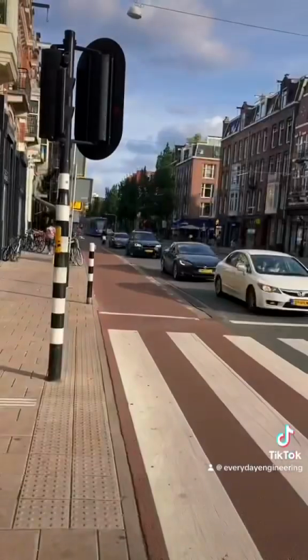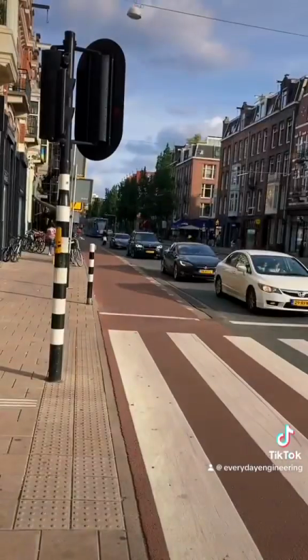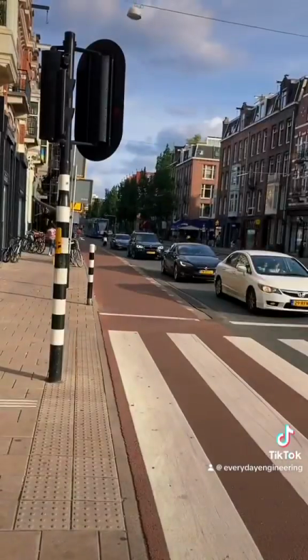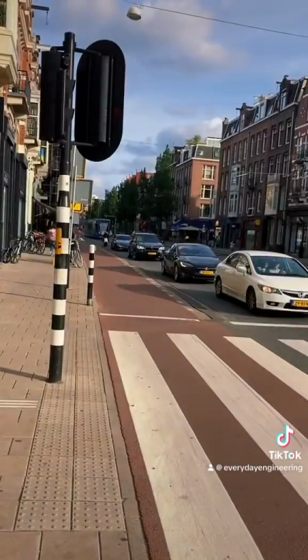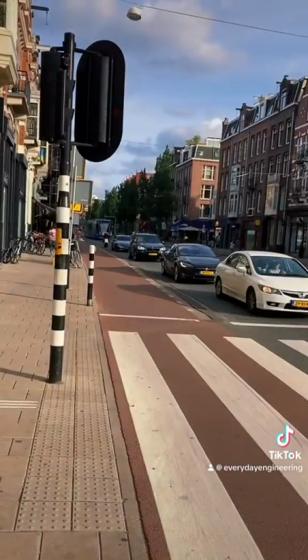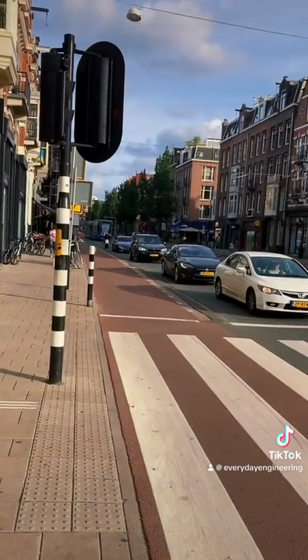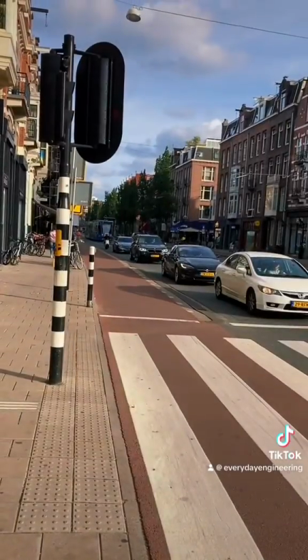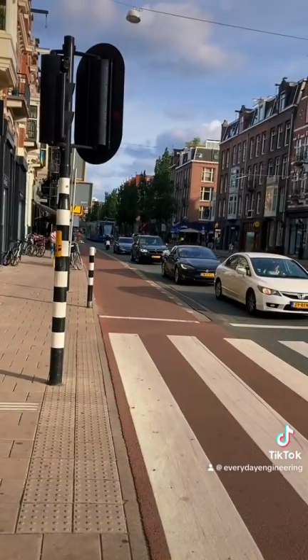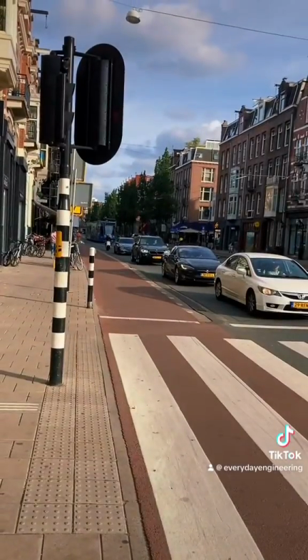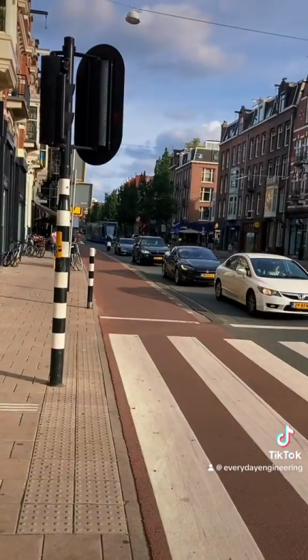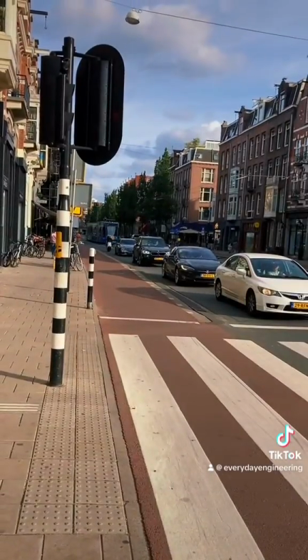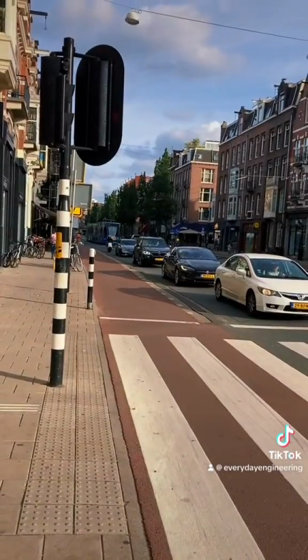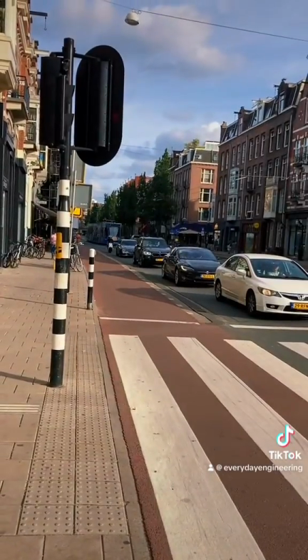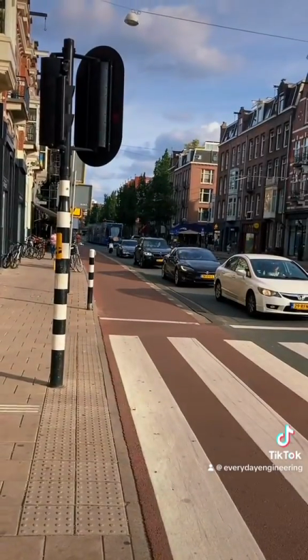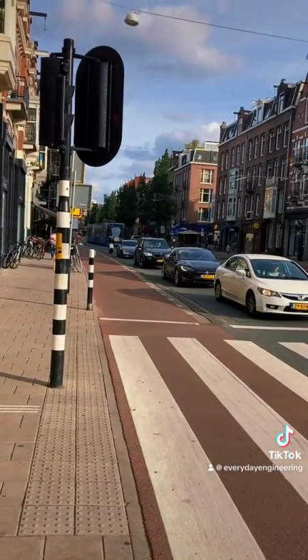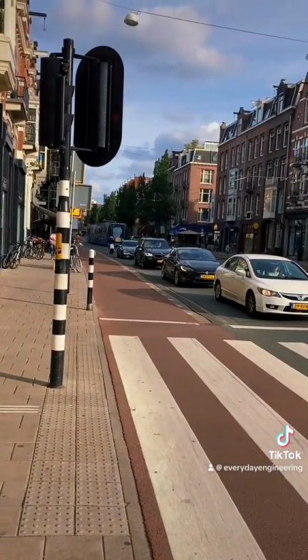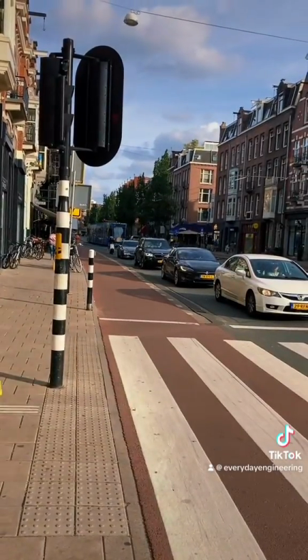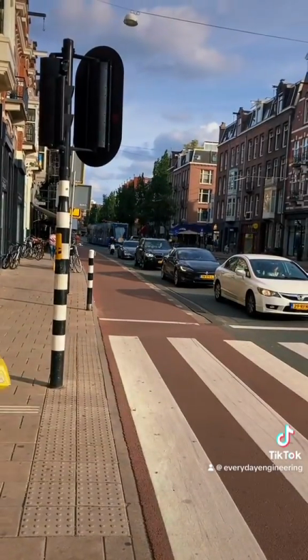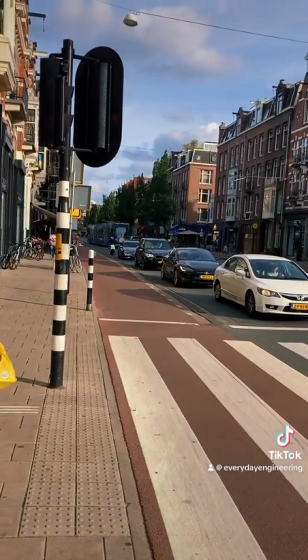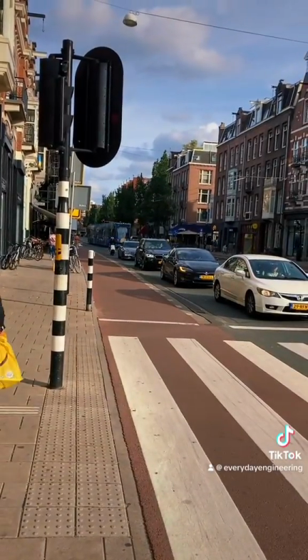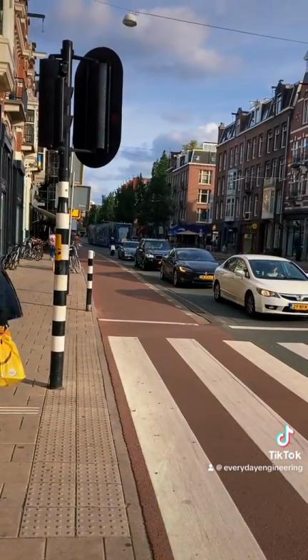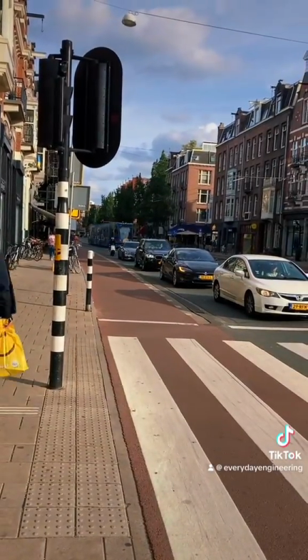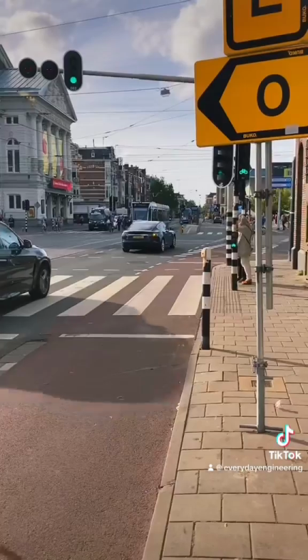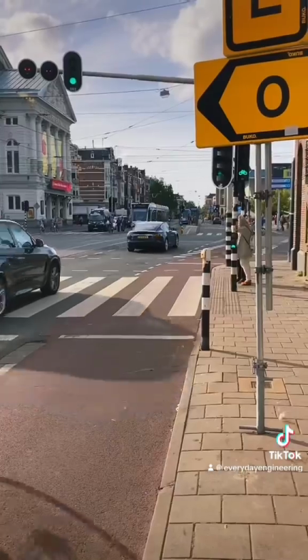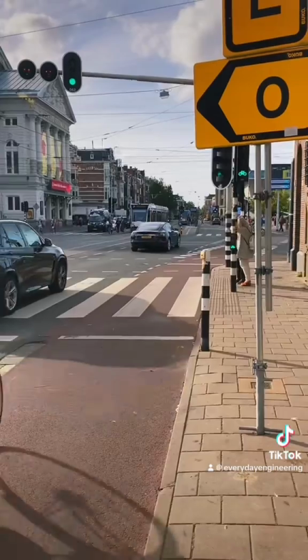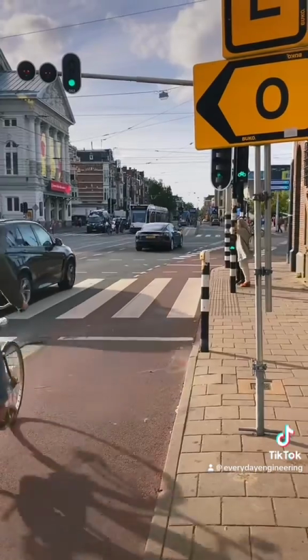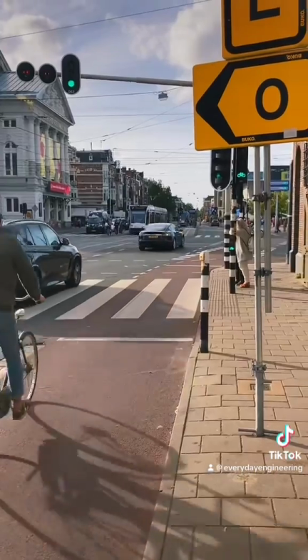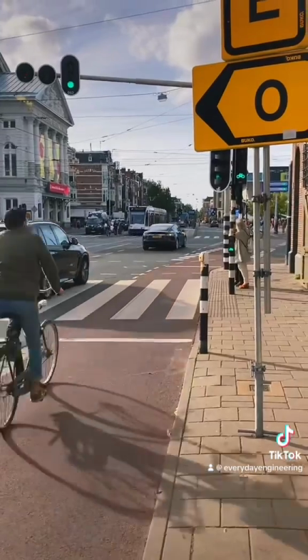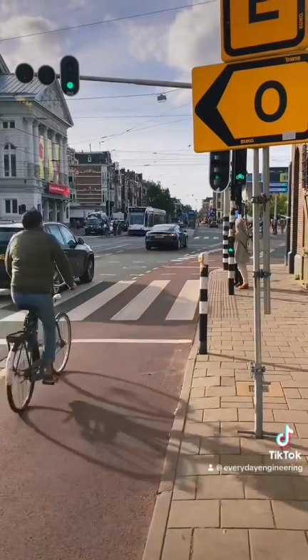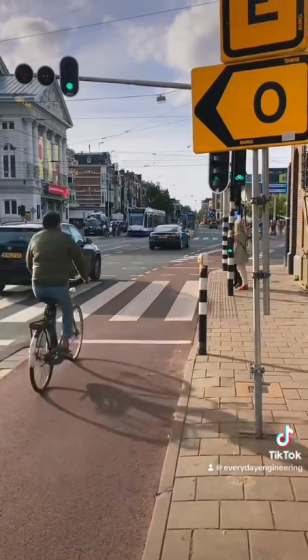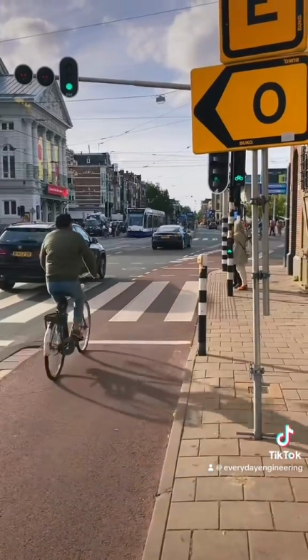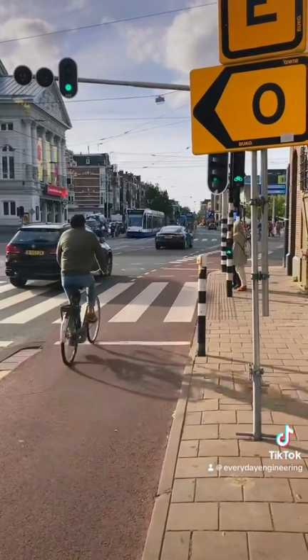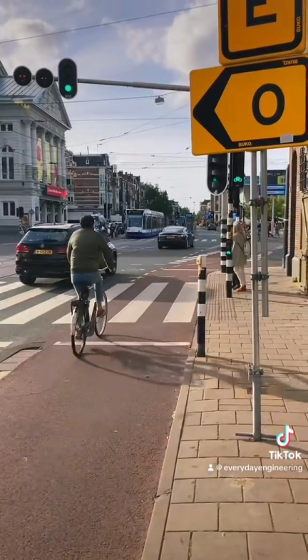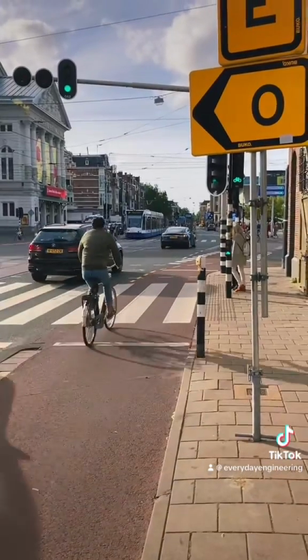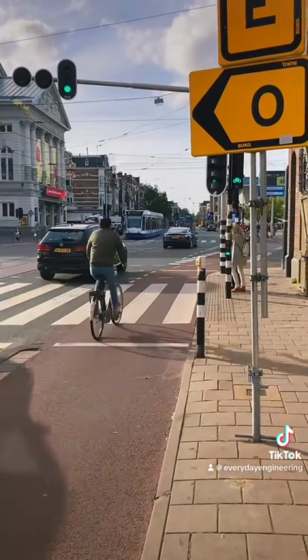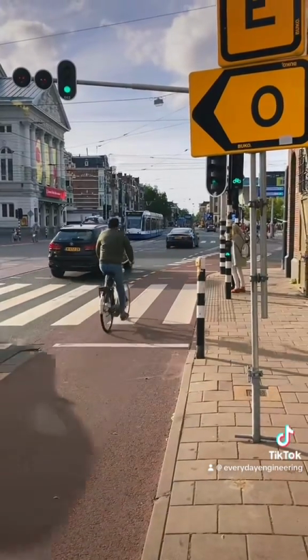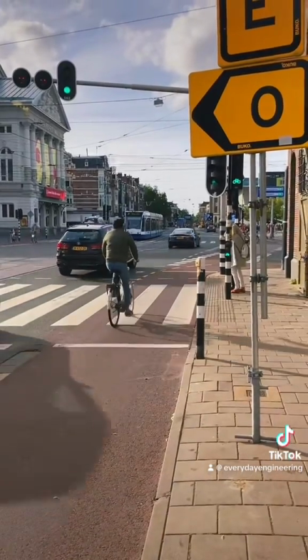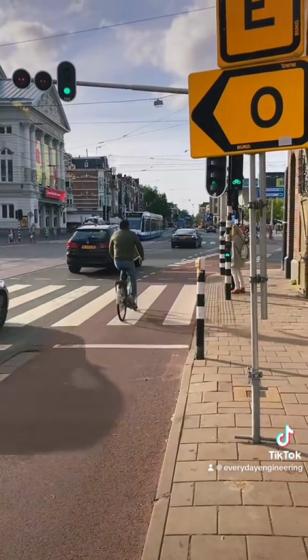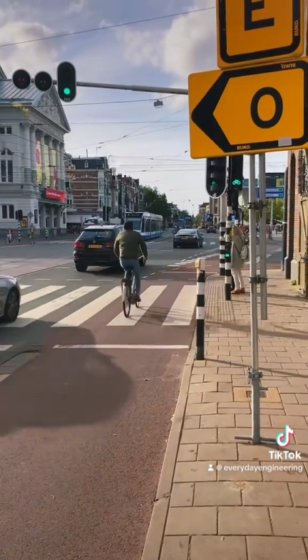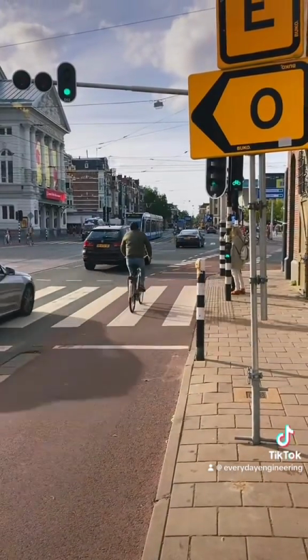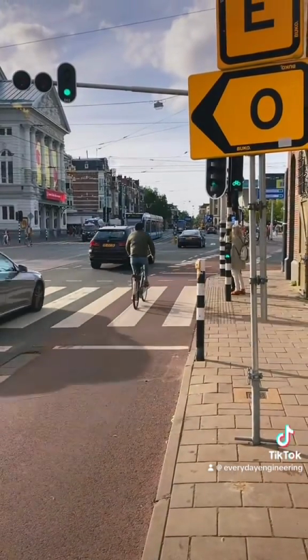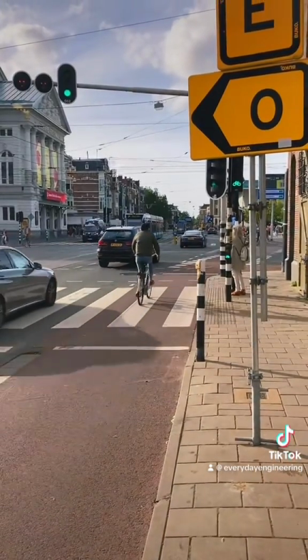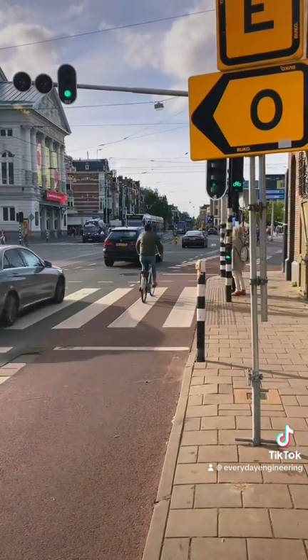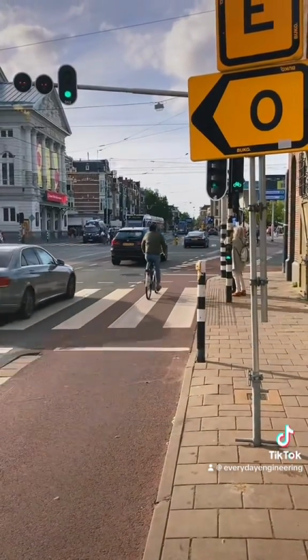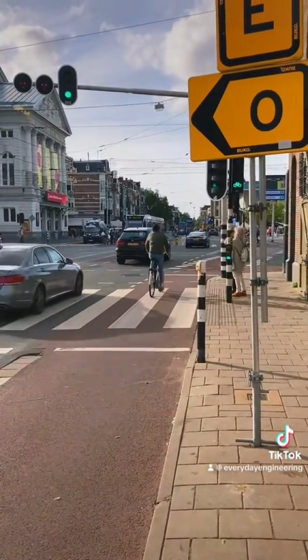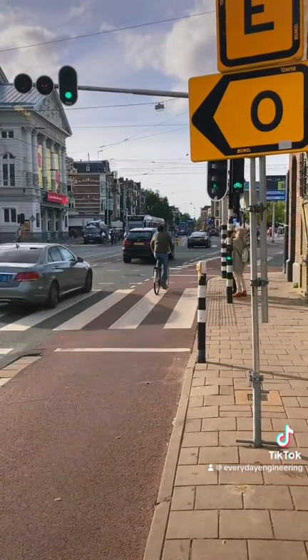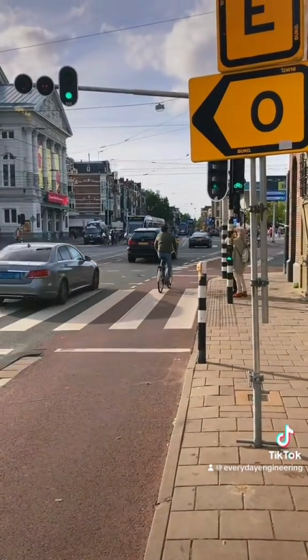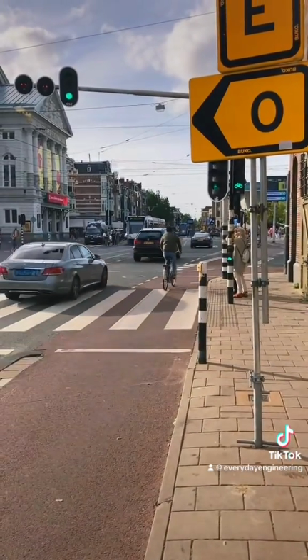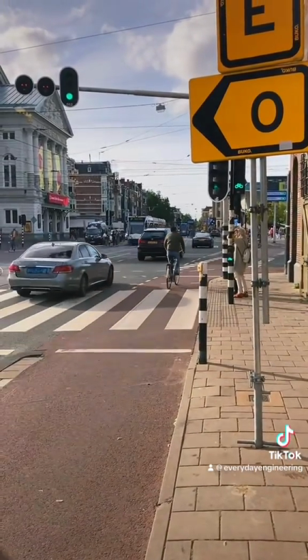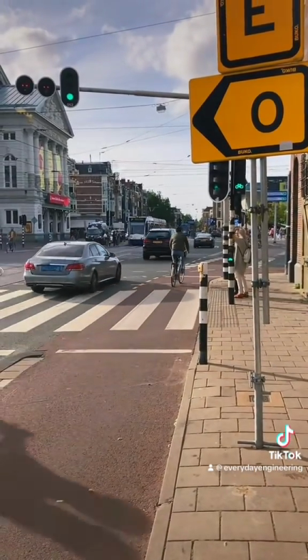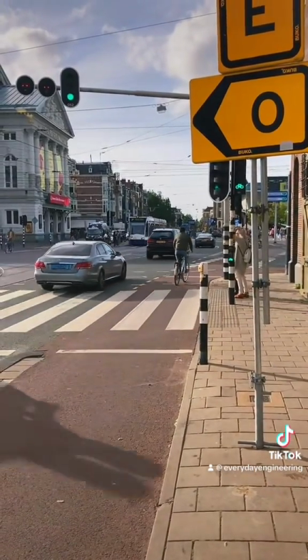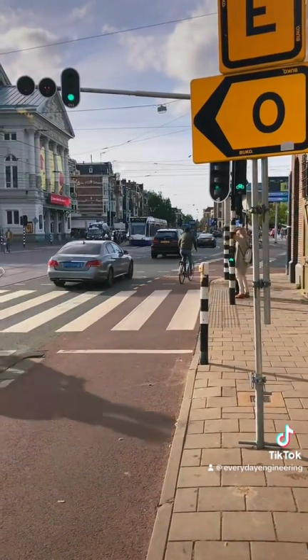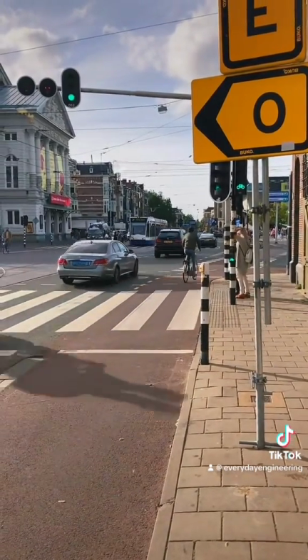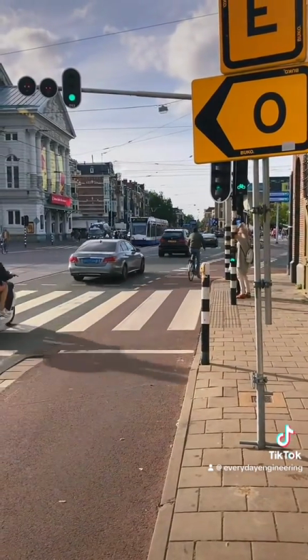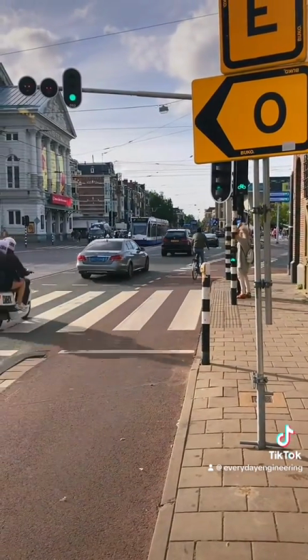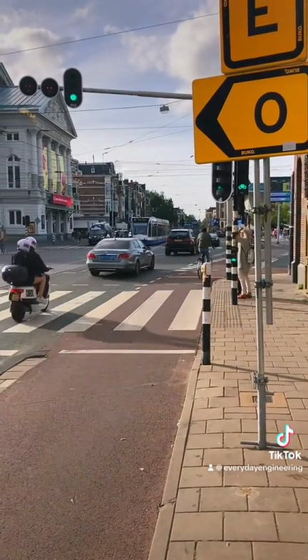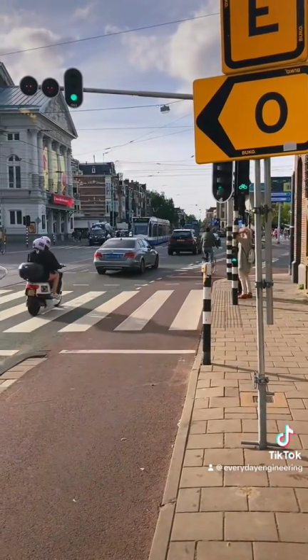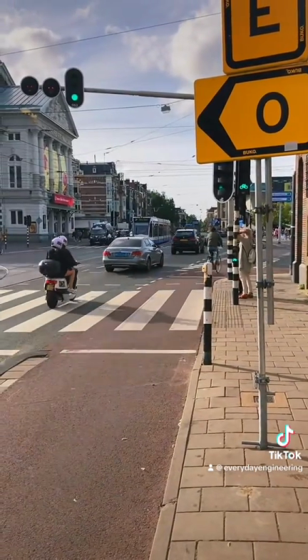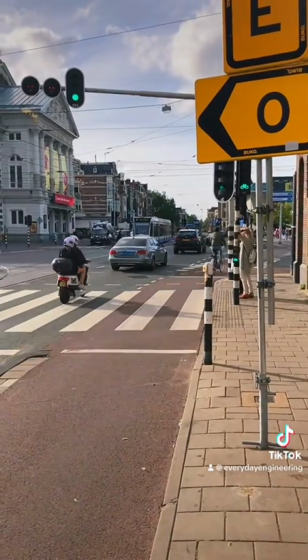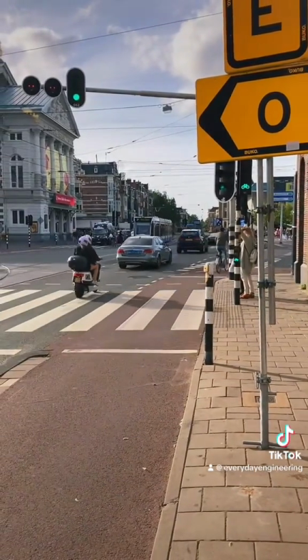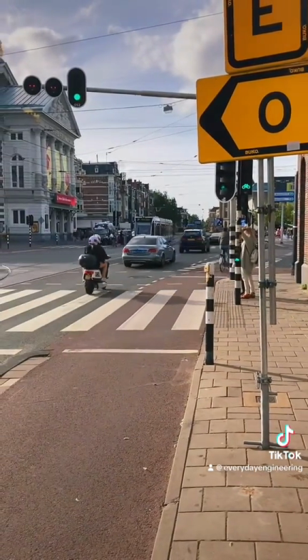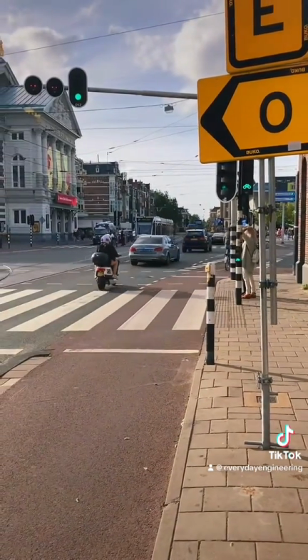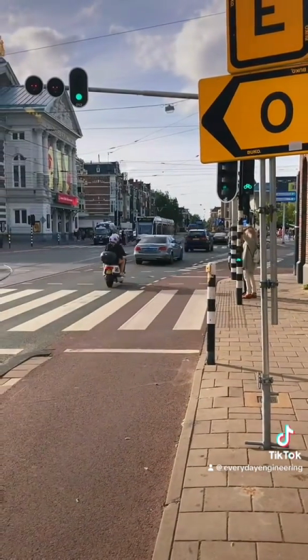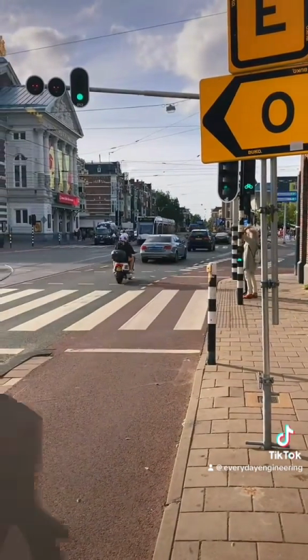For contrast, this raised bike lane rejoins the road level at the intersection and there's no corner island. This is not a protected intersection.